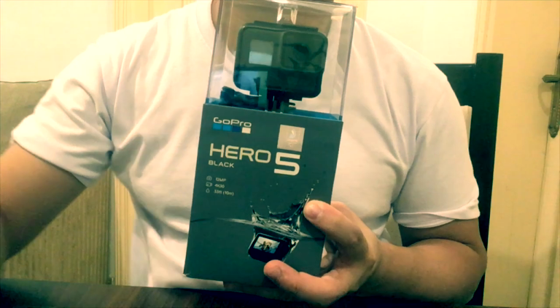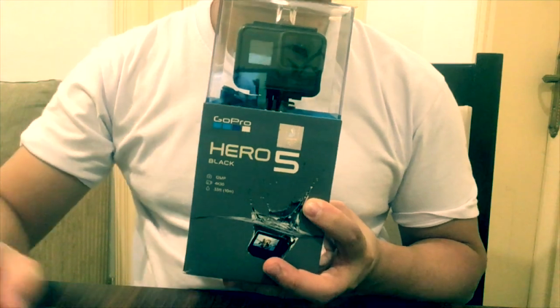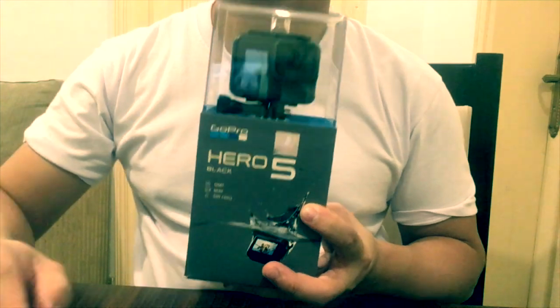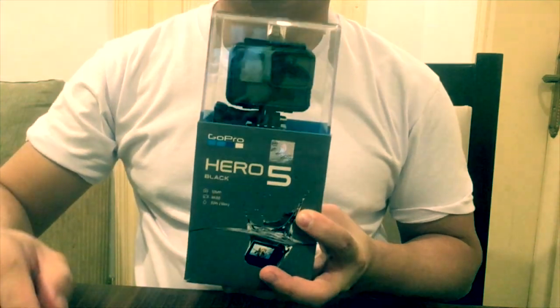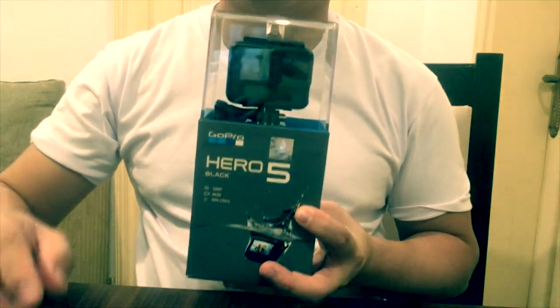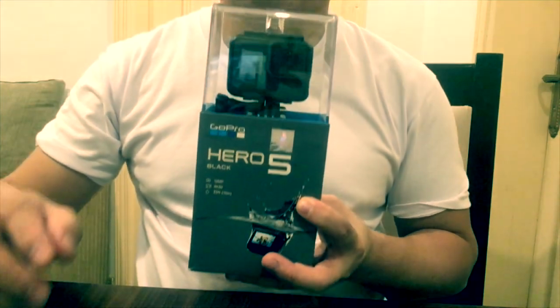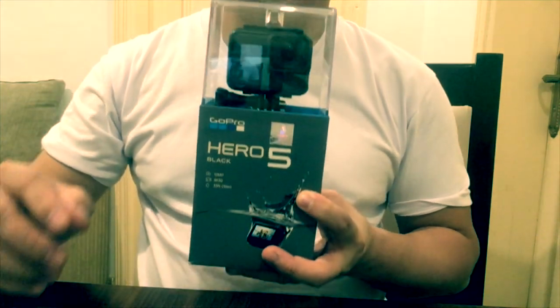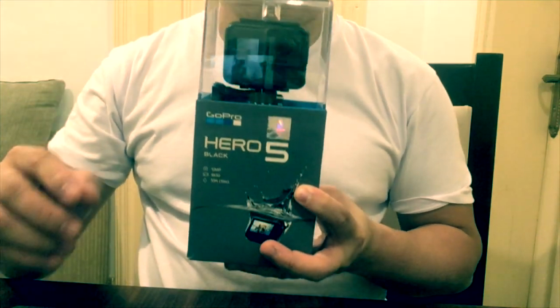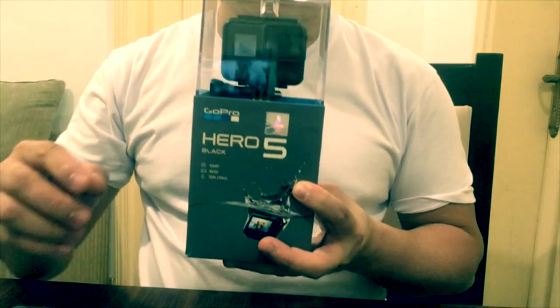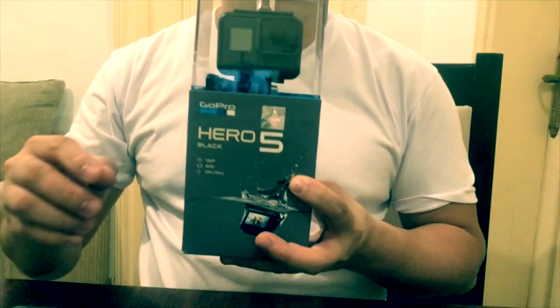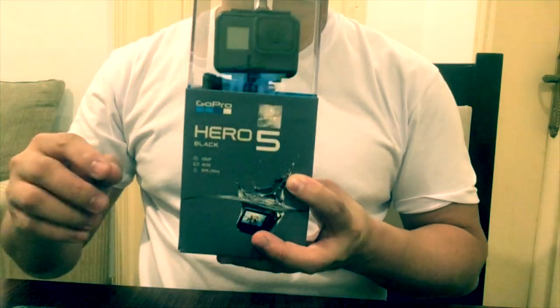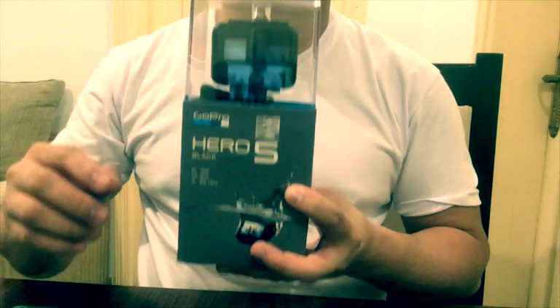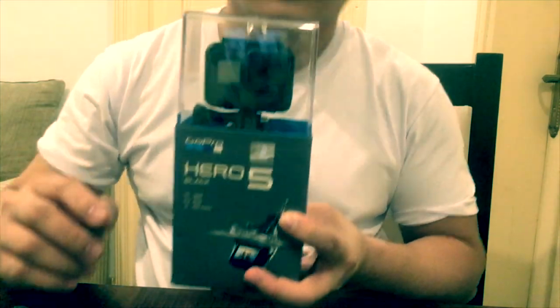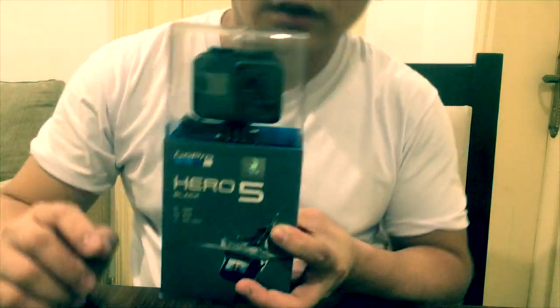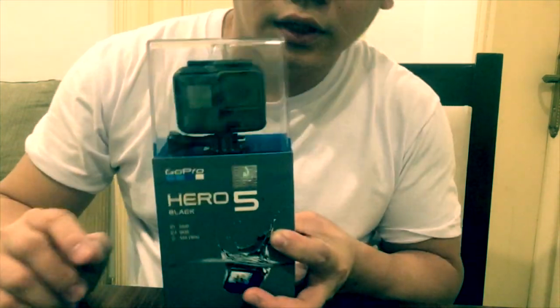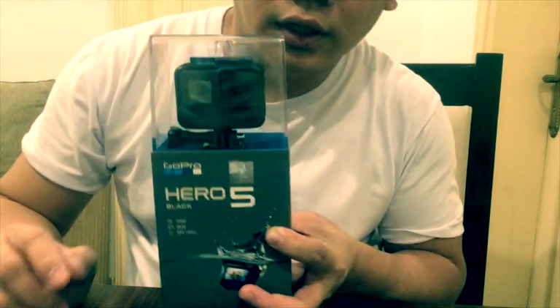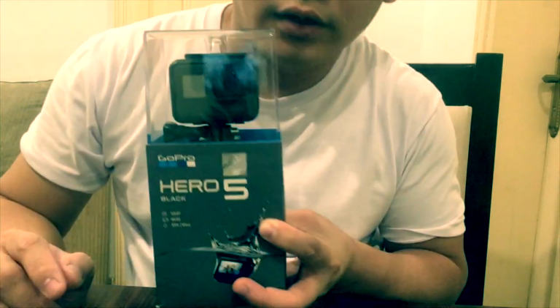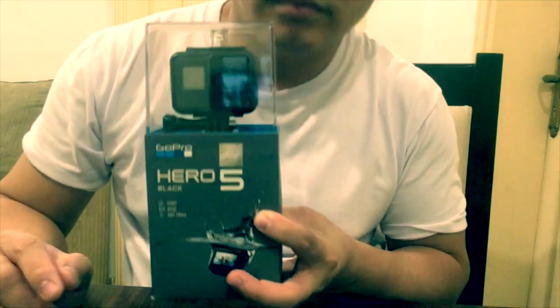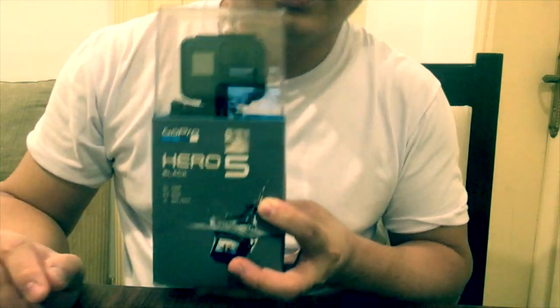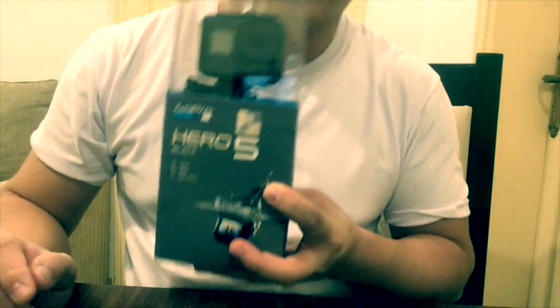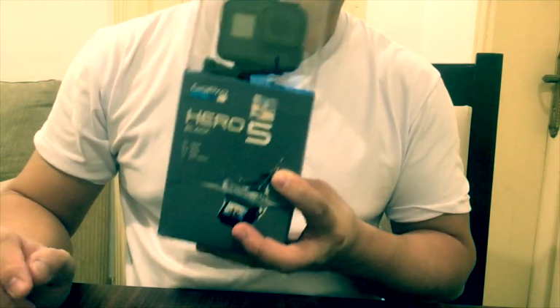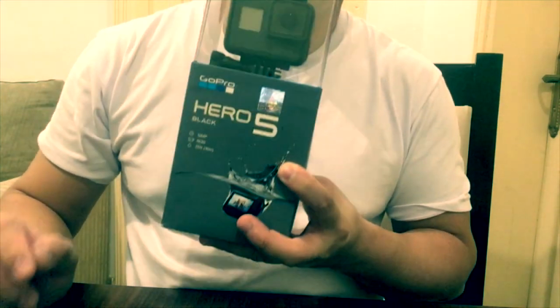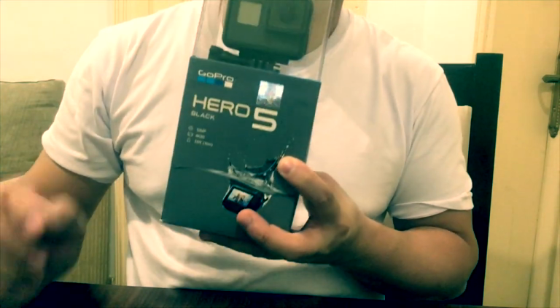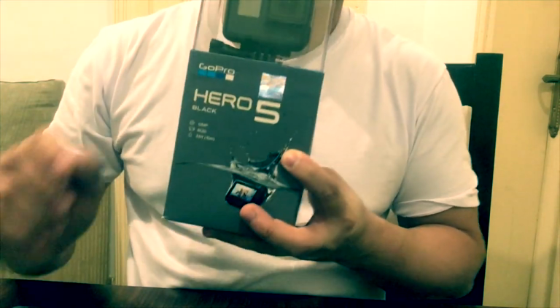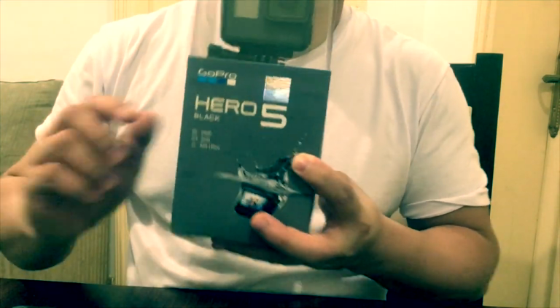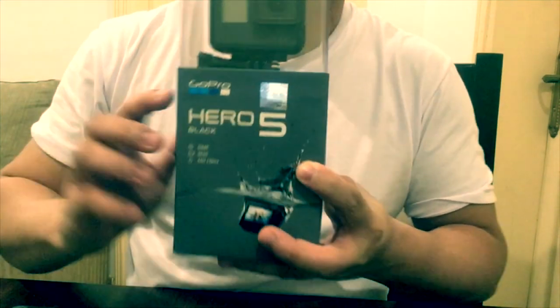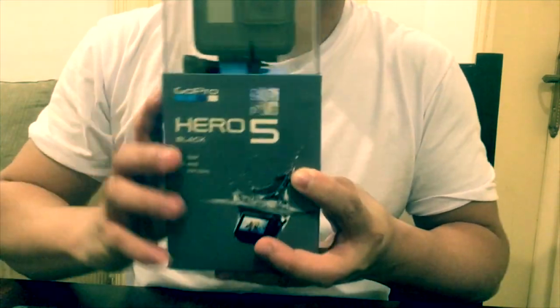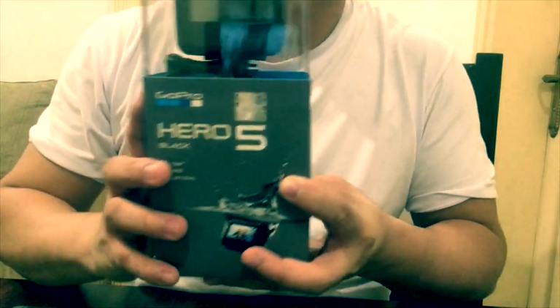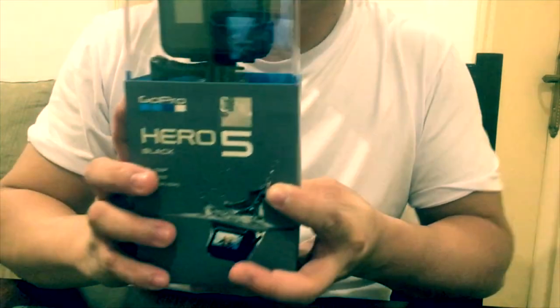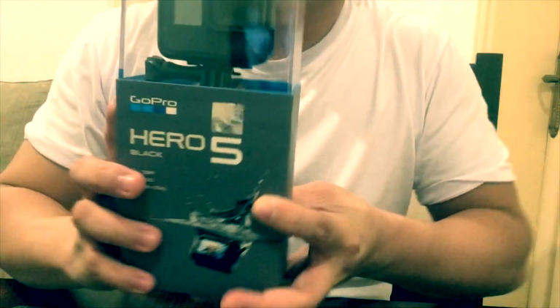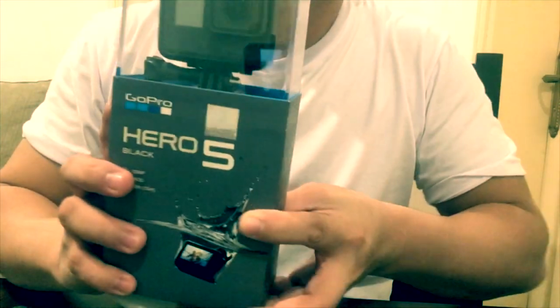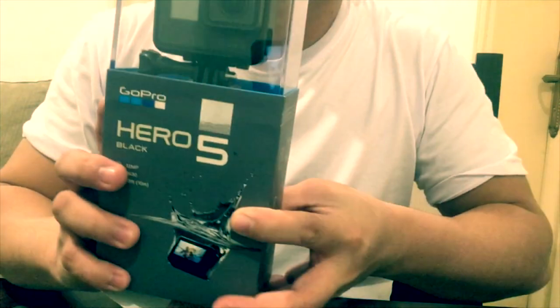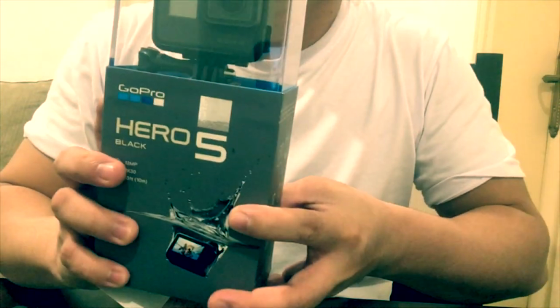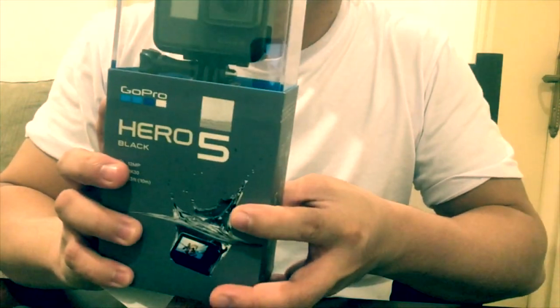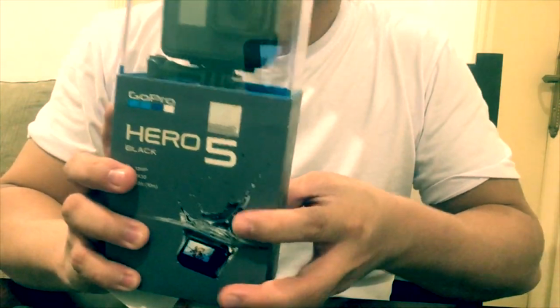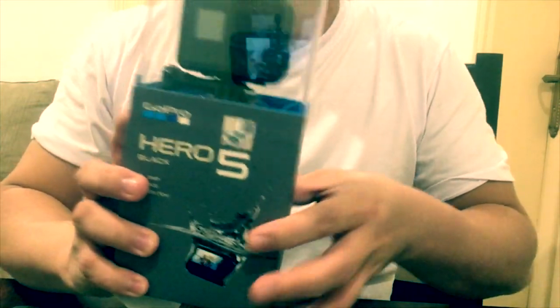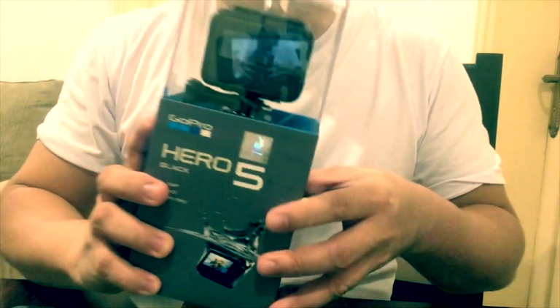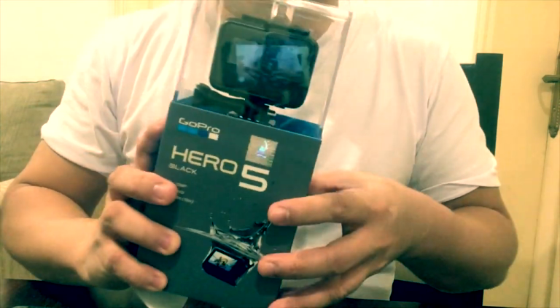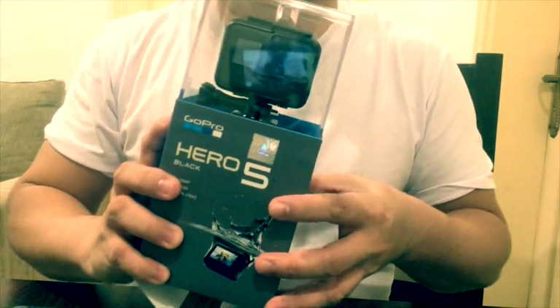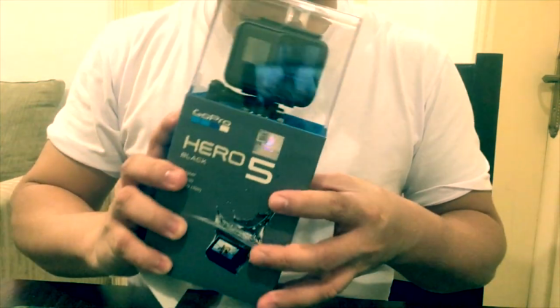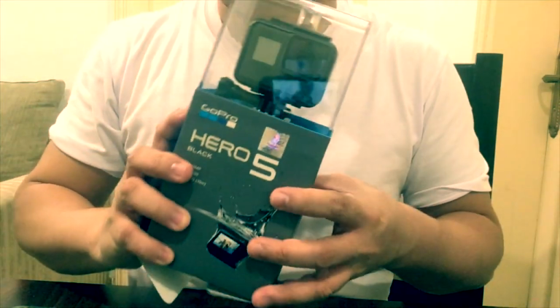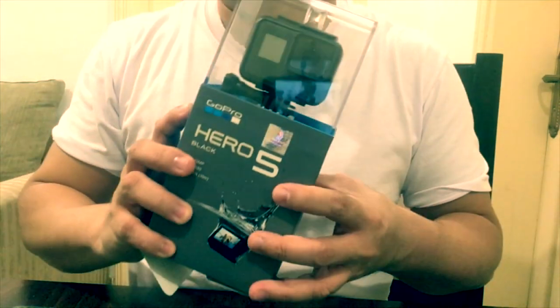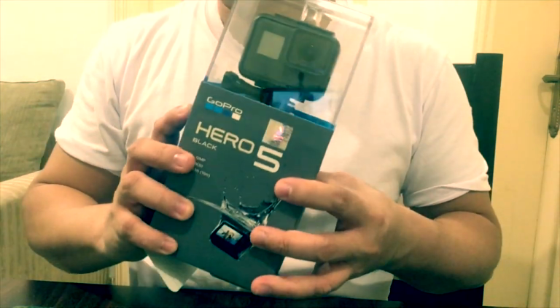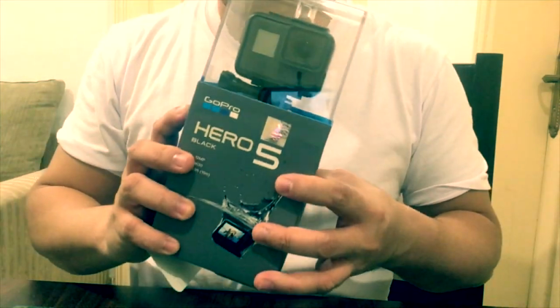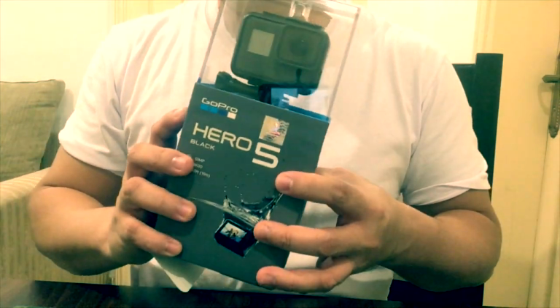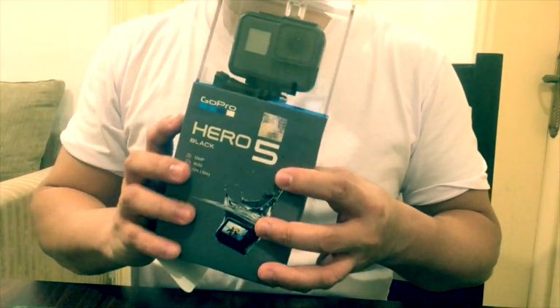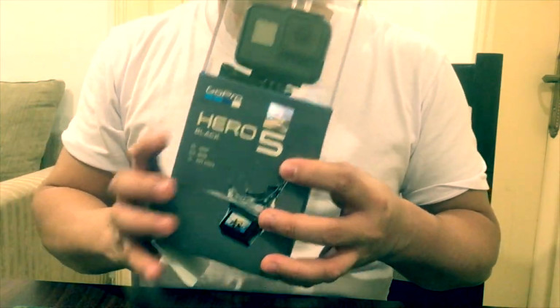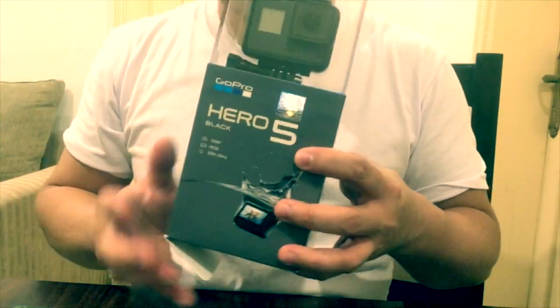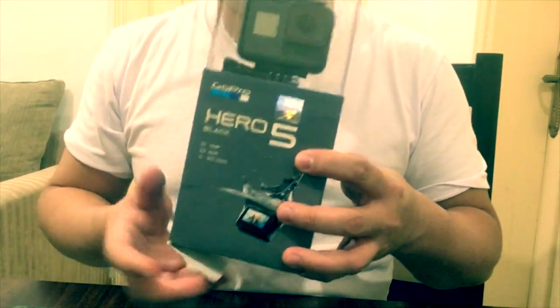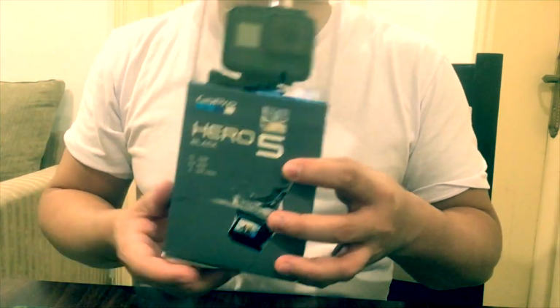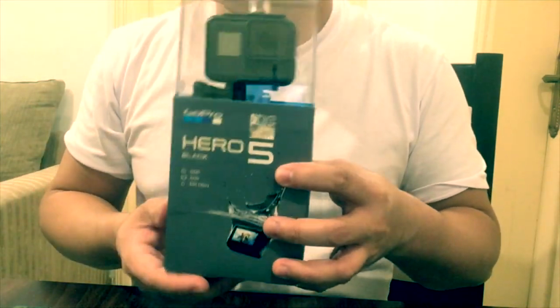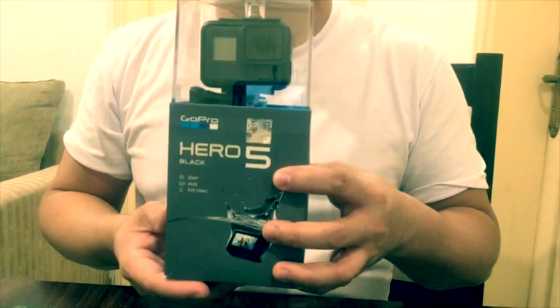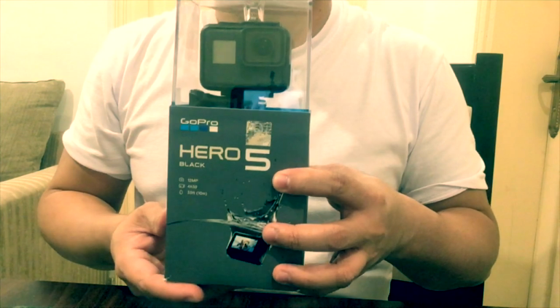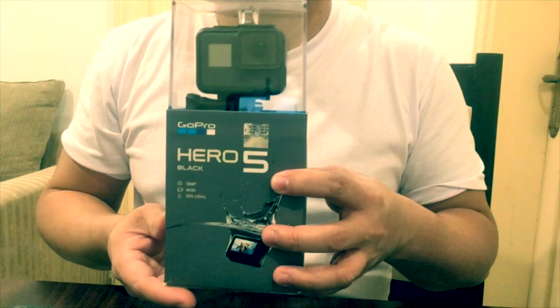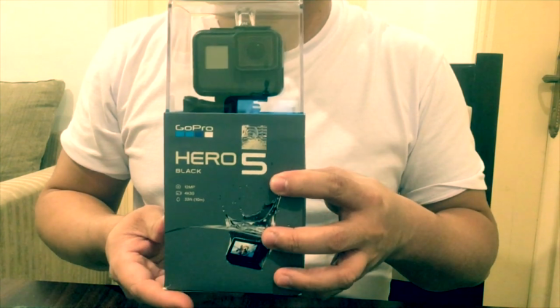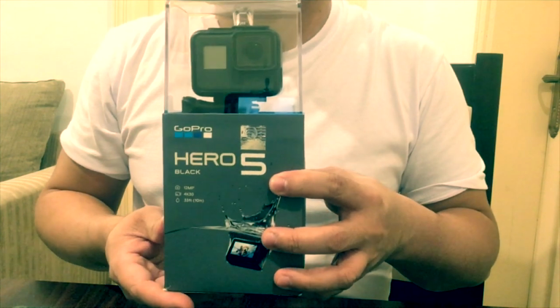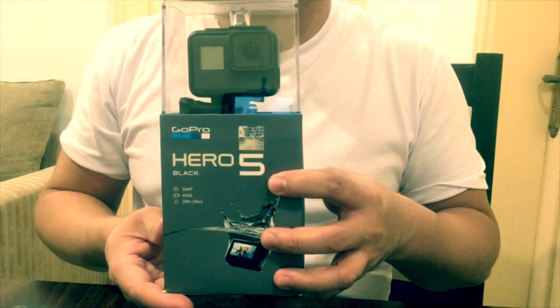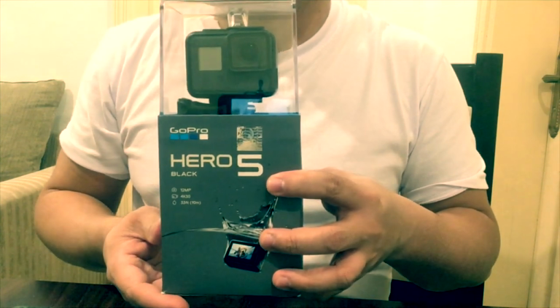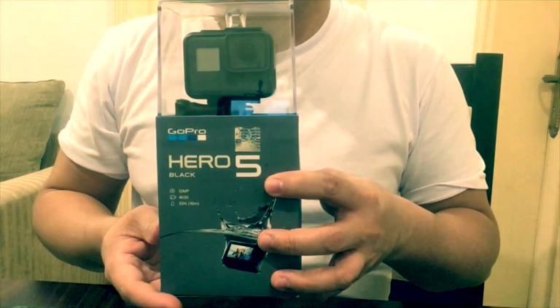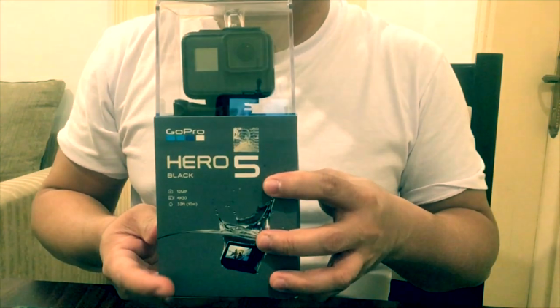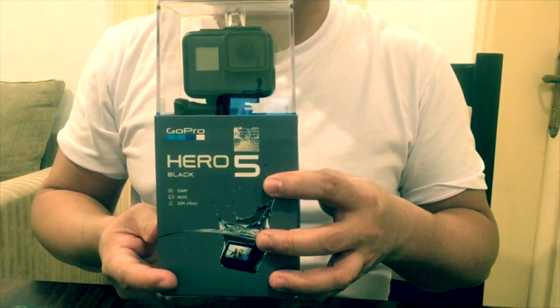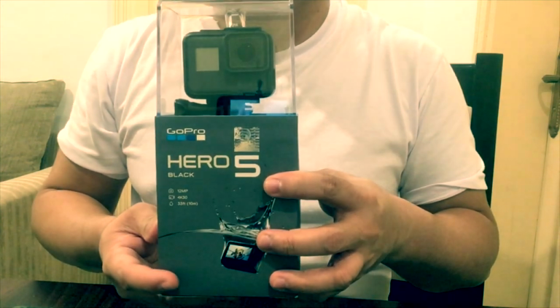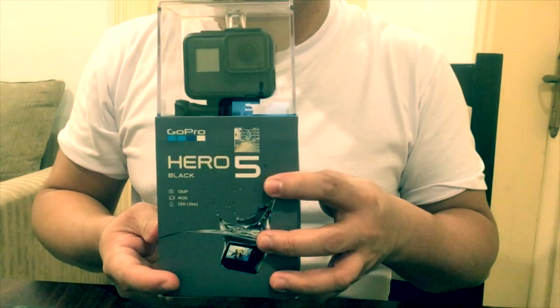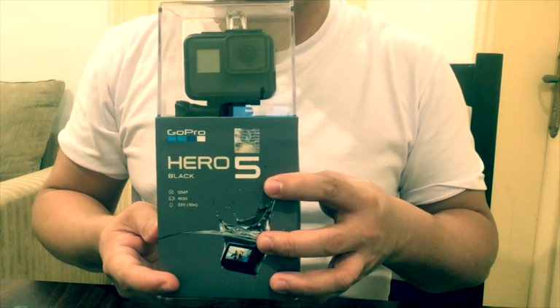Good morning, good evening, good afternoon guys. We are now unboxing GoPro 5.